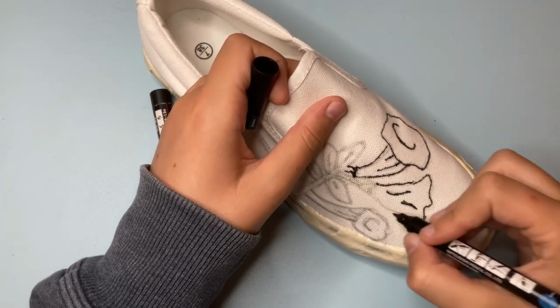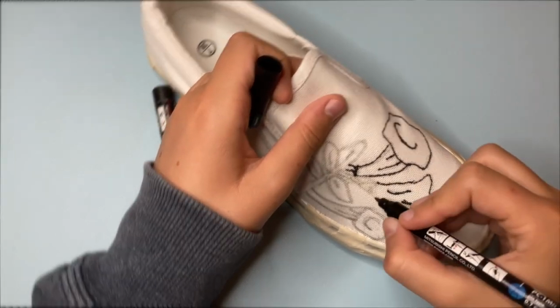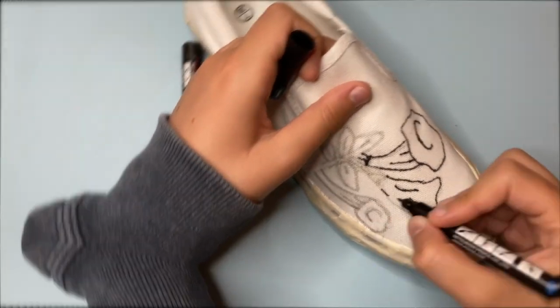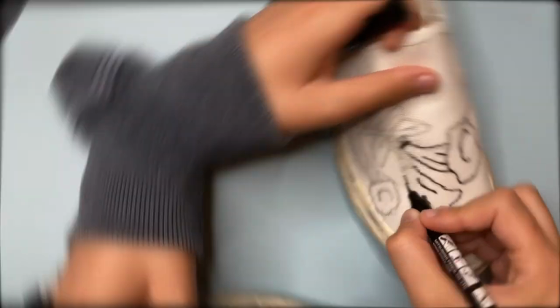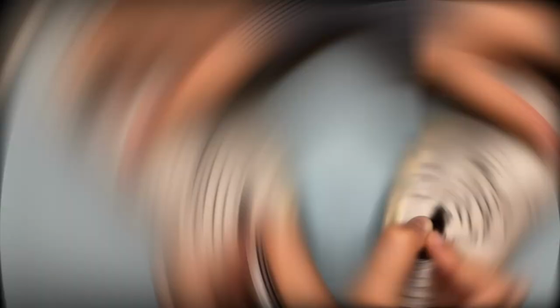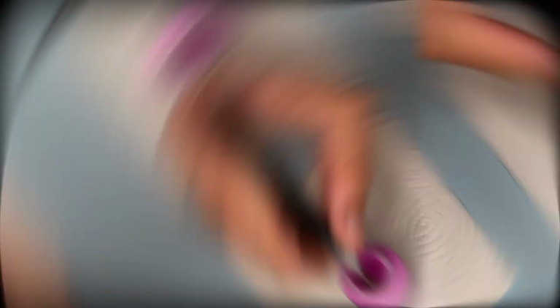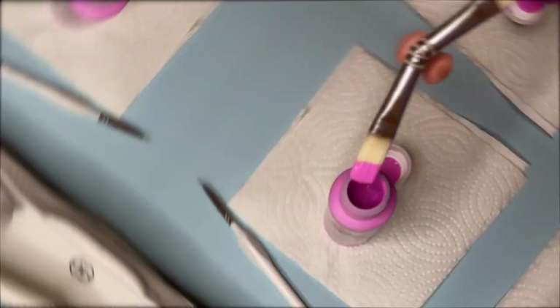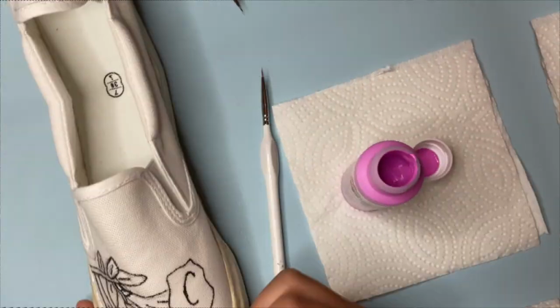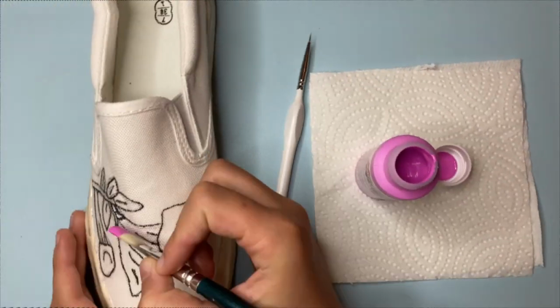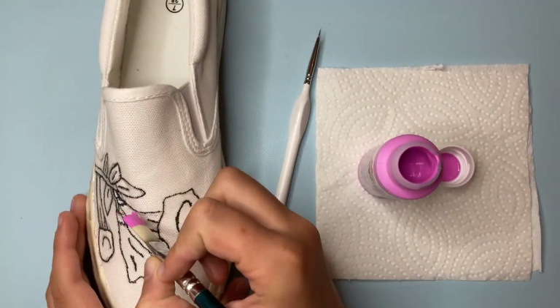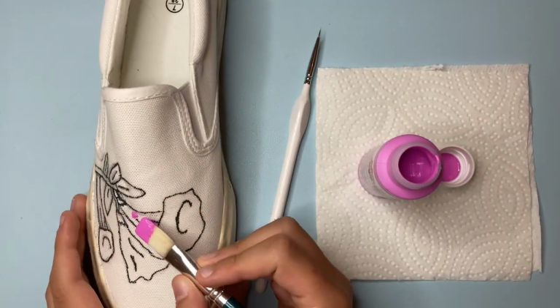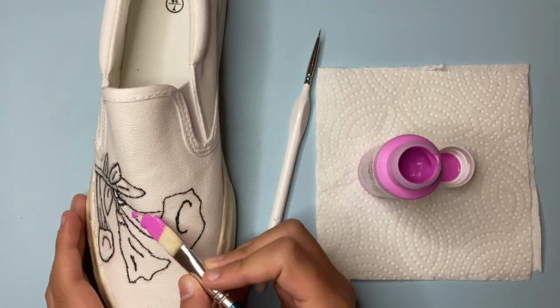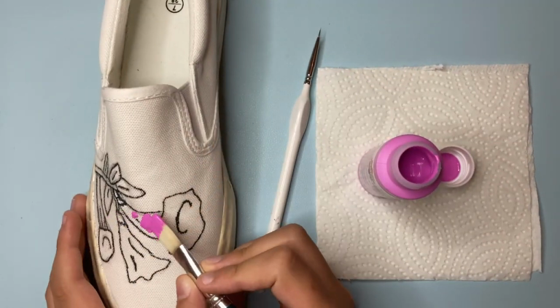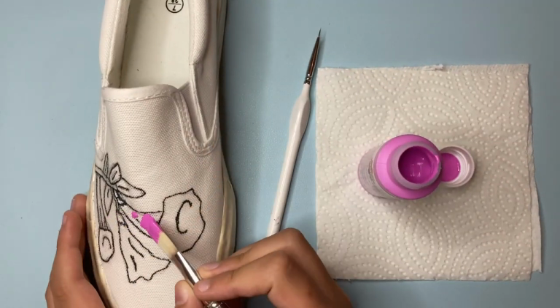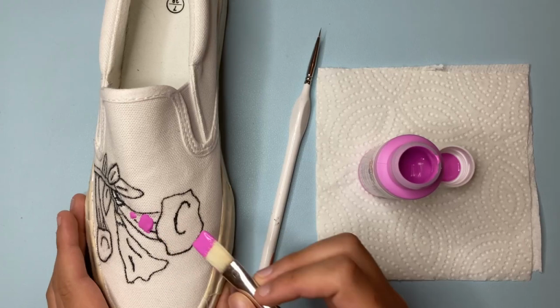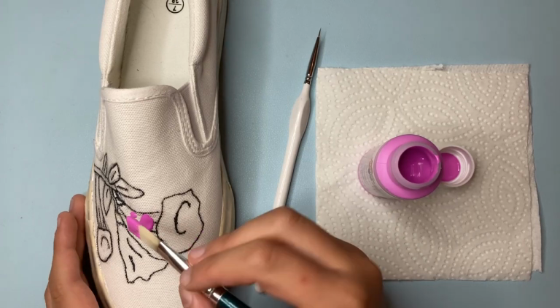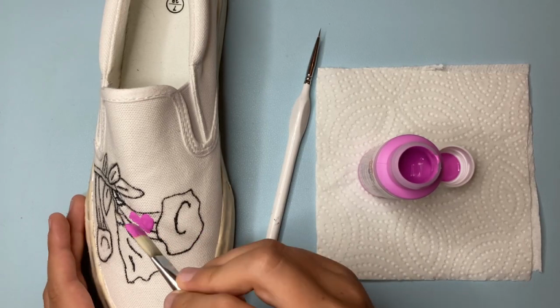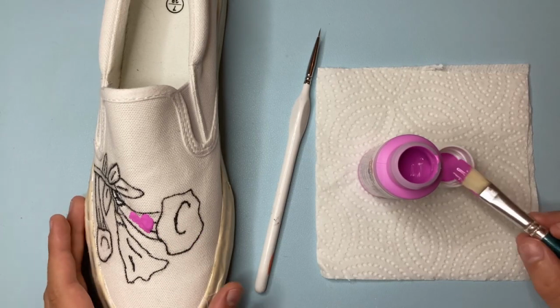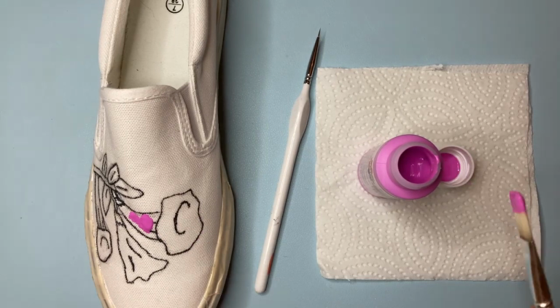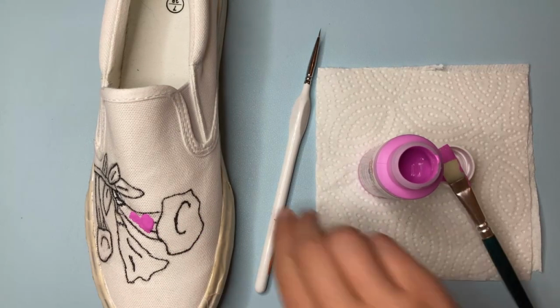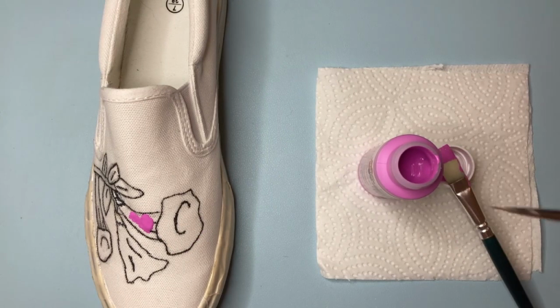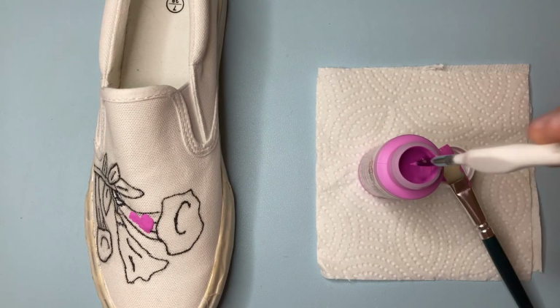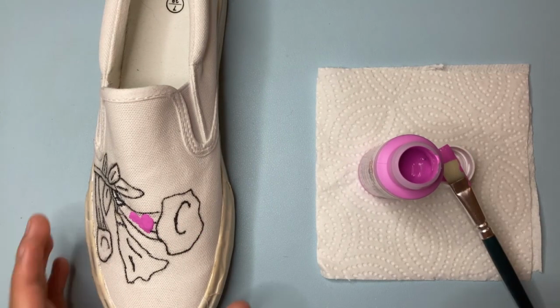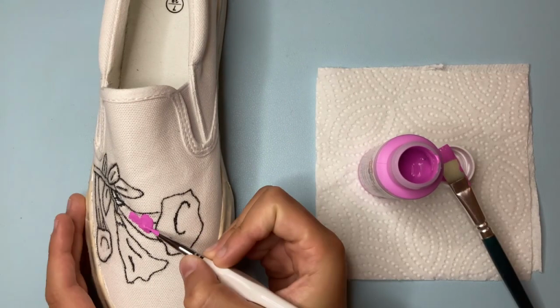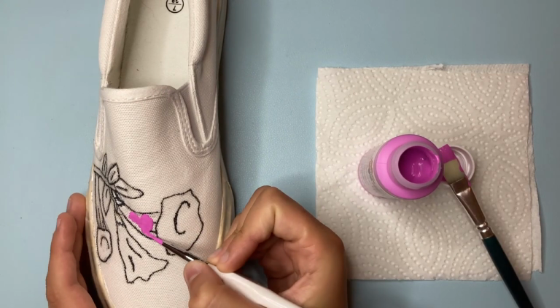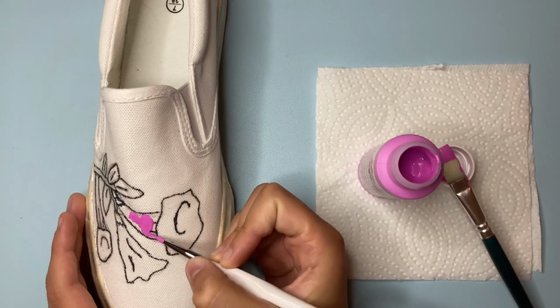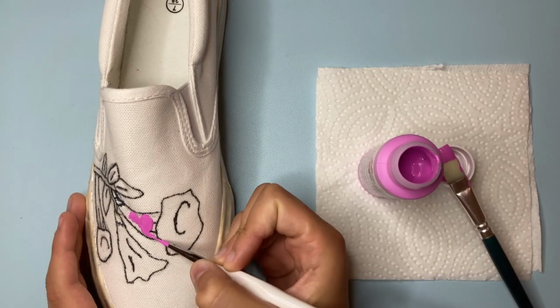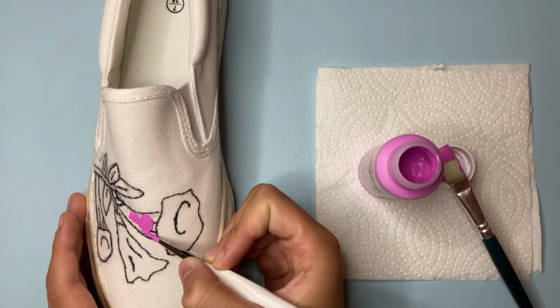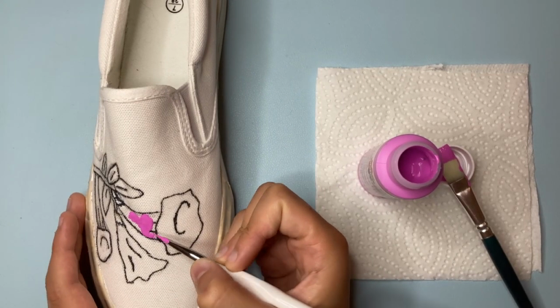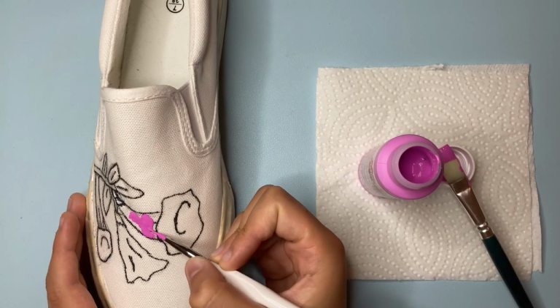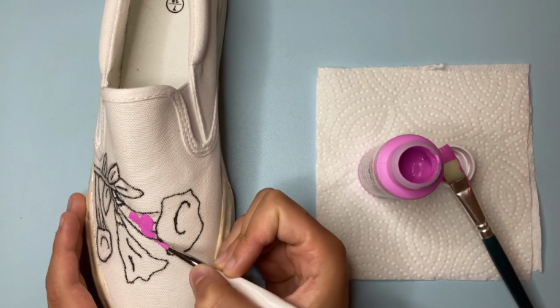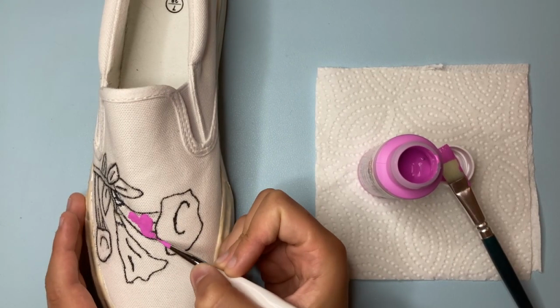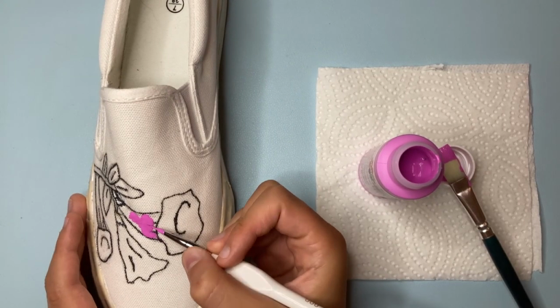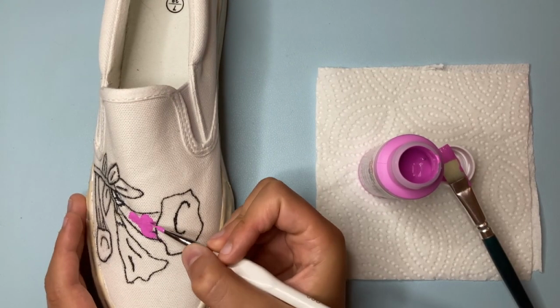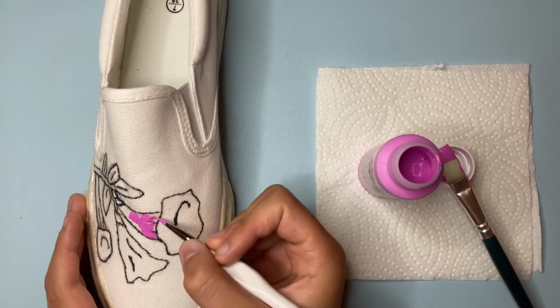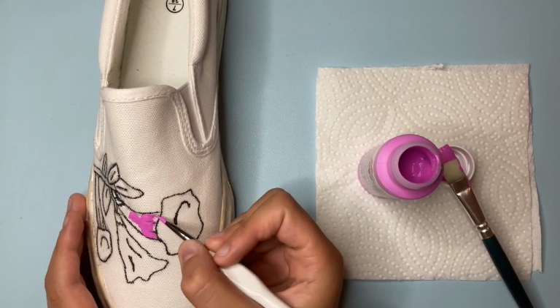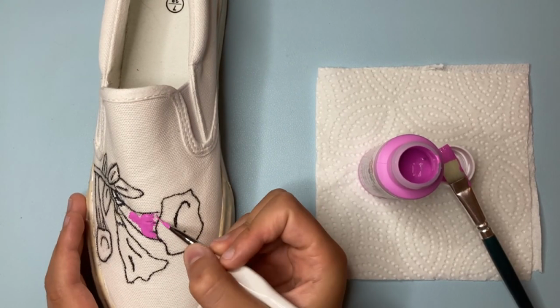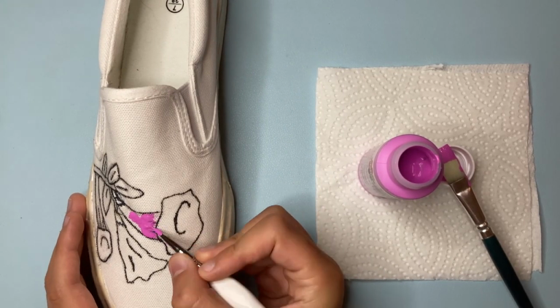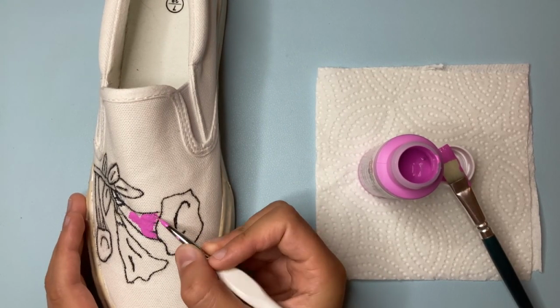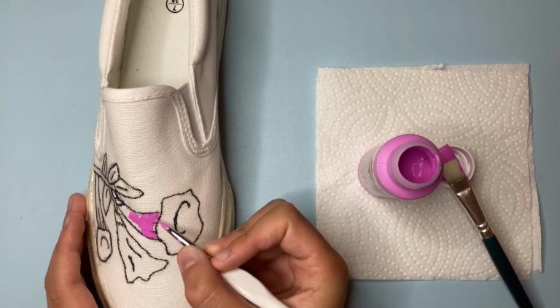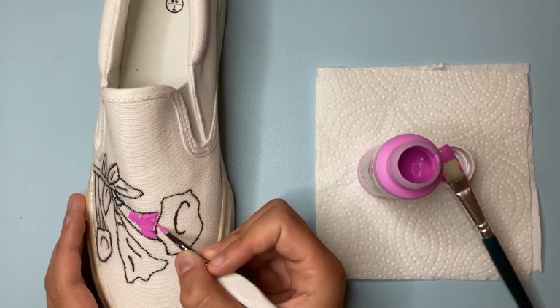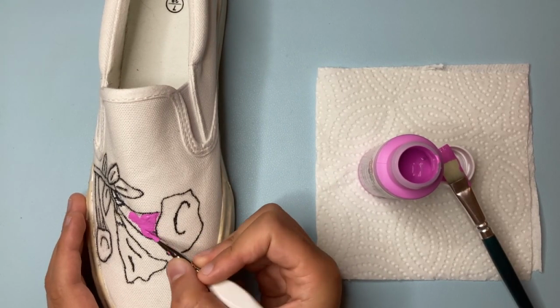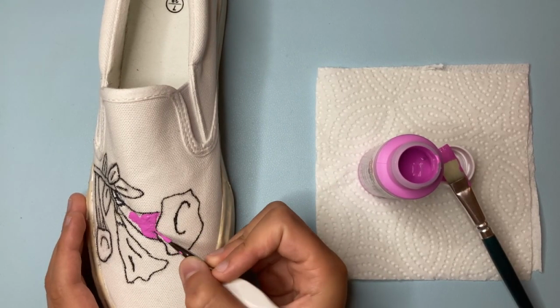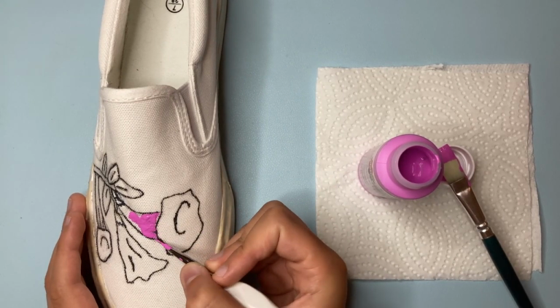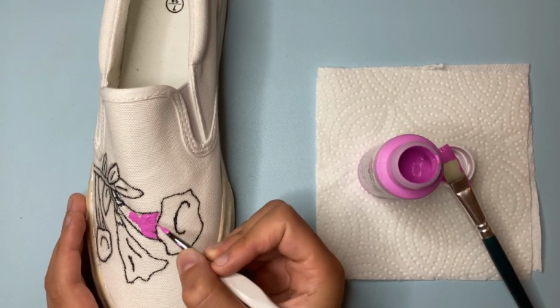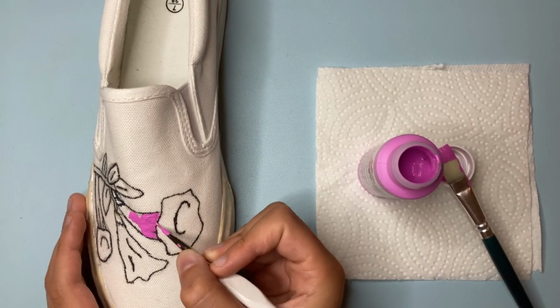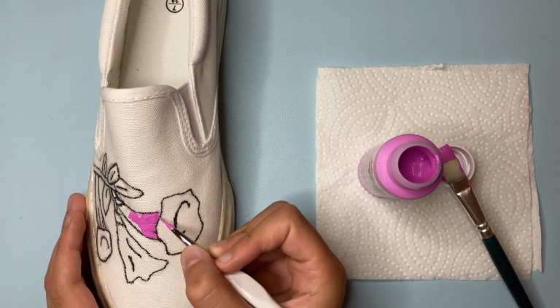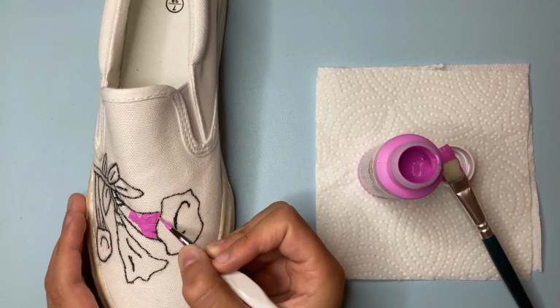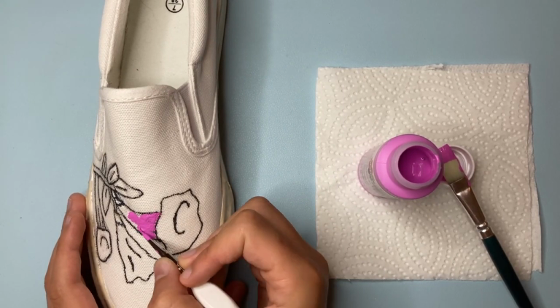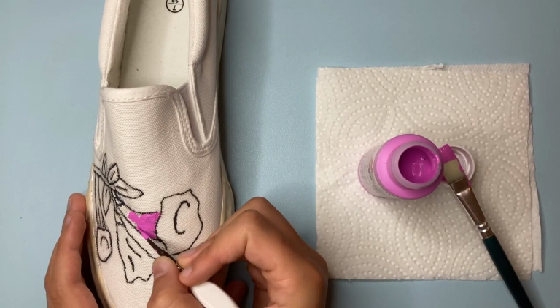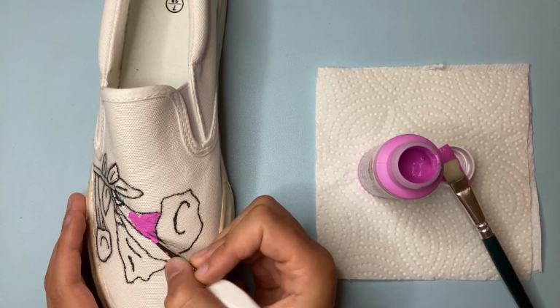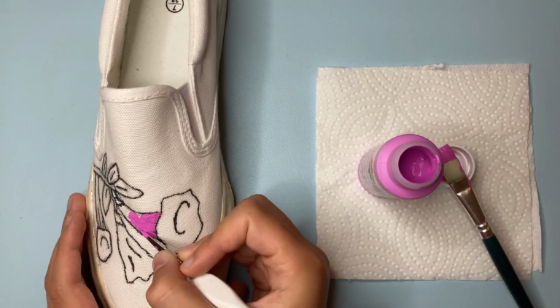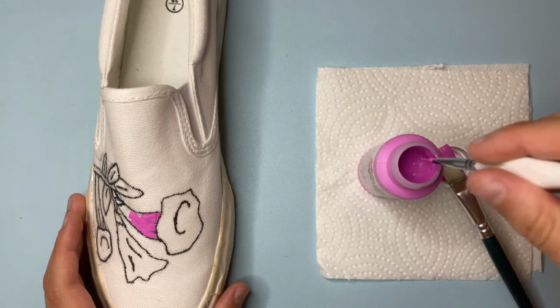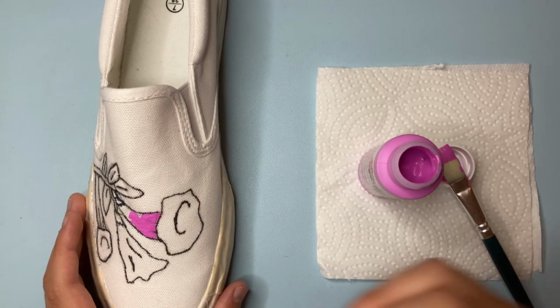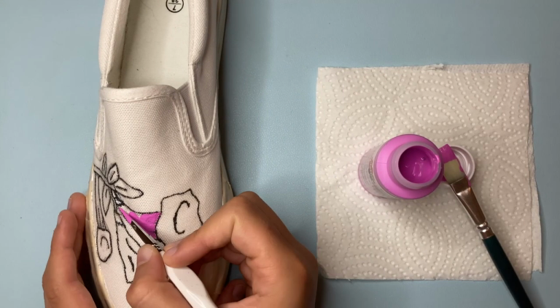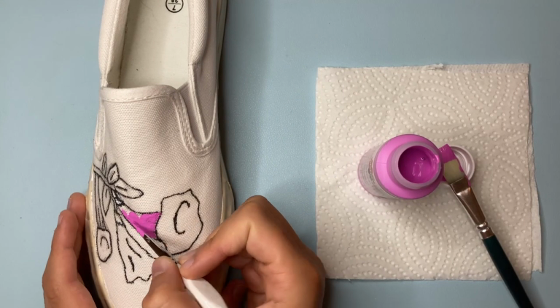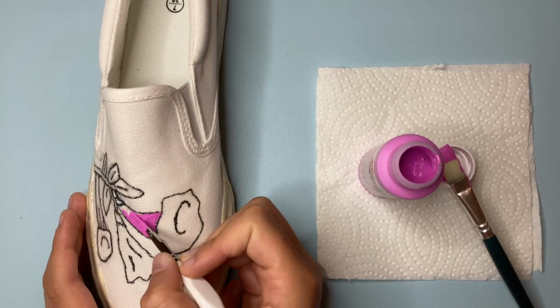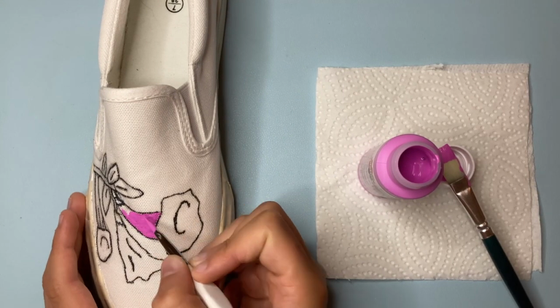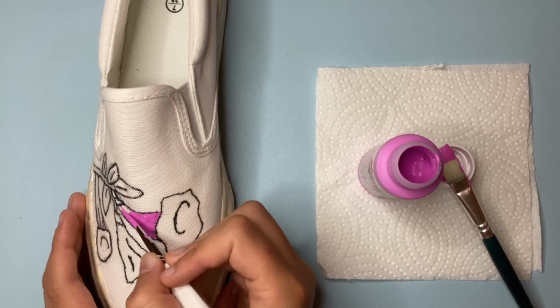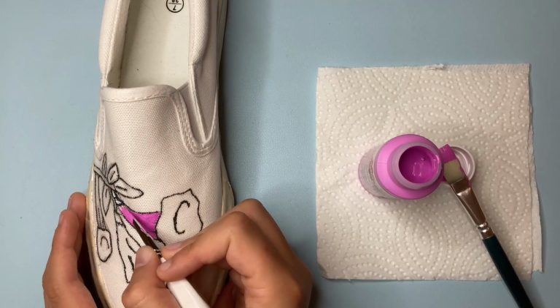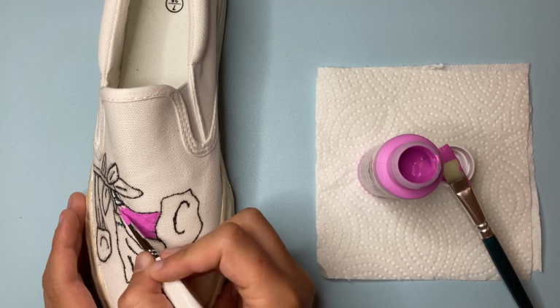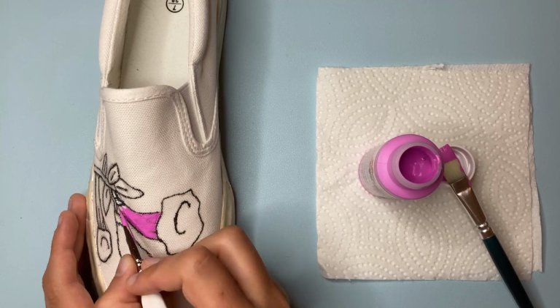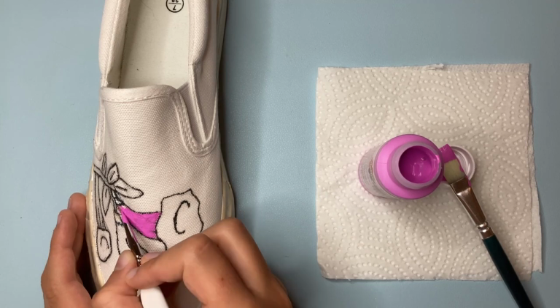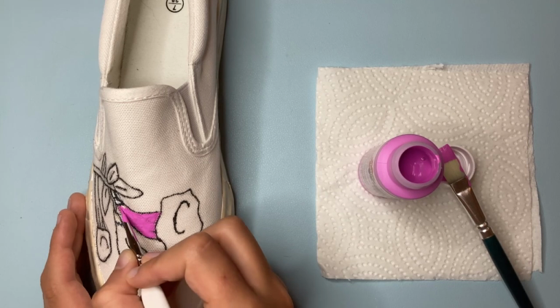Next, let's paint in the block colors of our design. I'm using acrylic paint, which works great. A leather paint will be more sturdy, however it costs more.